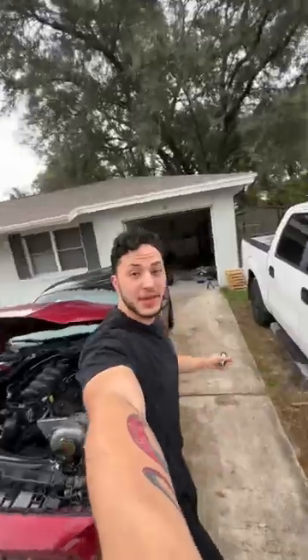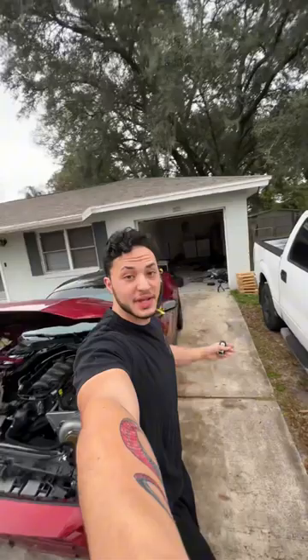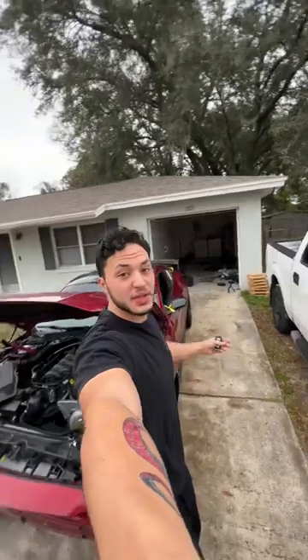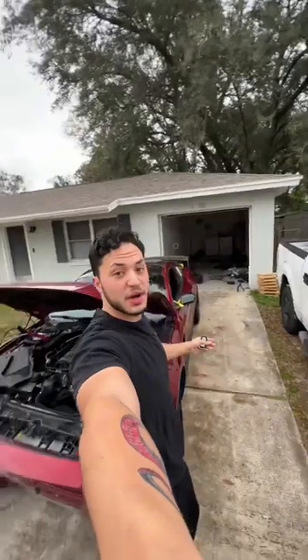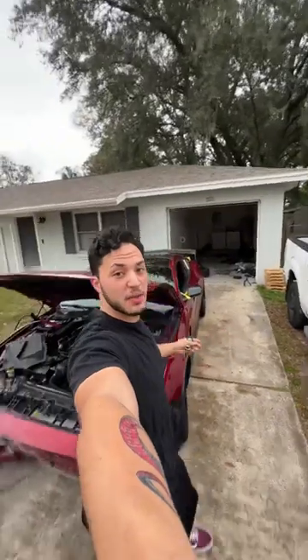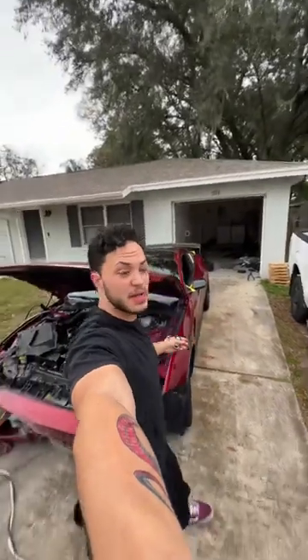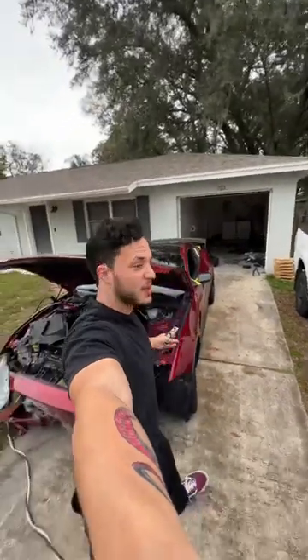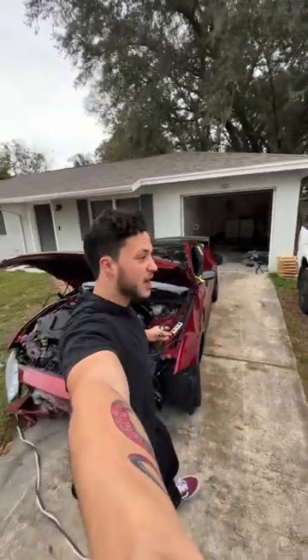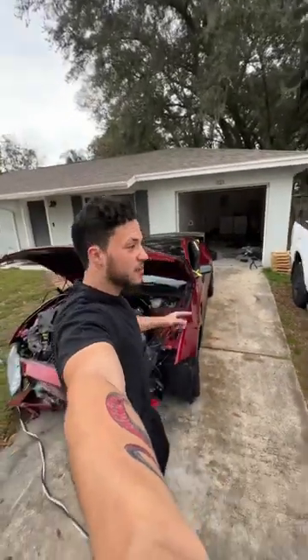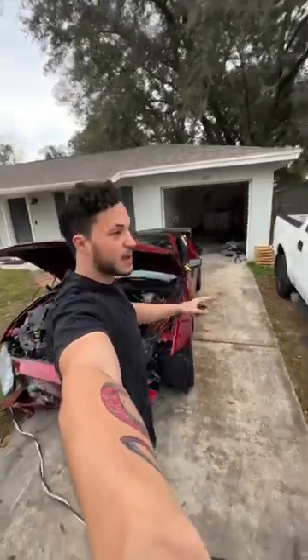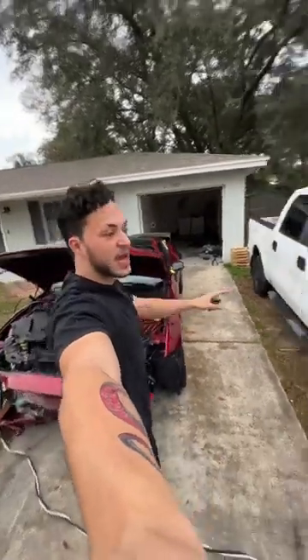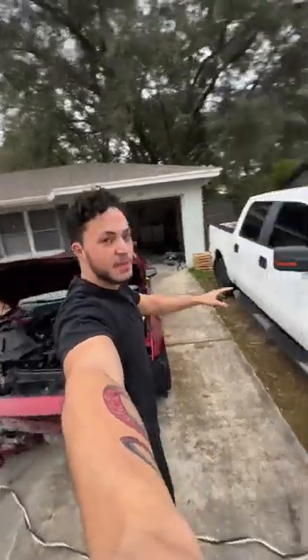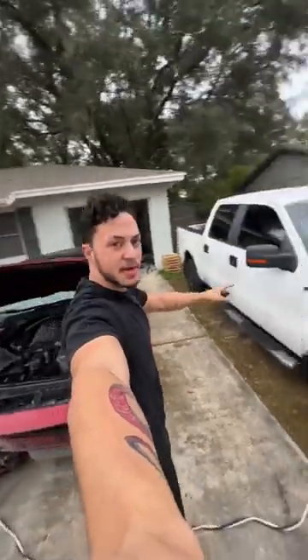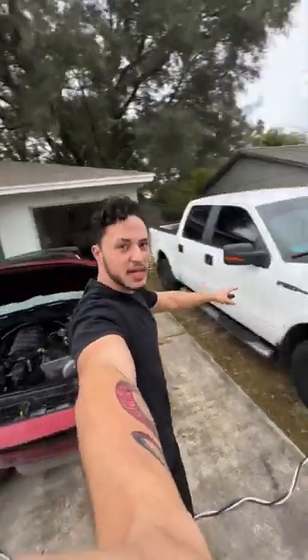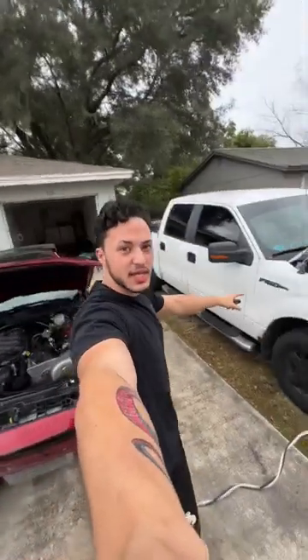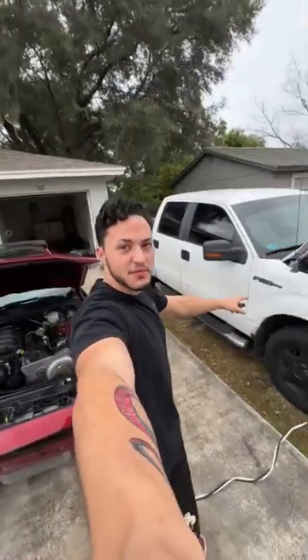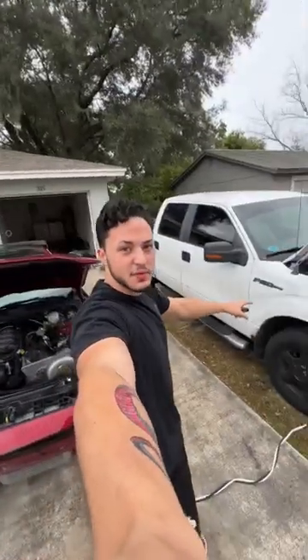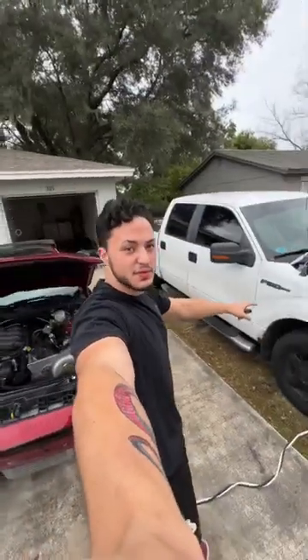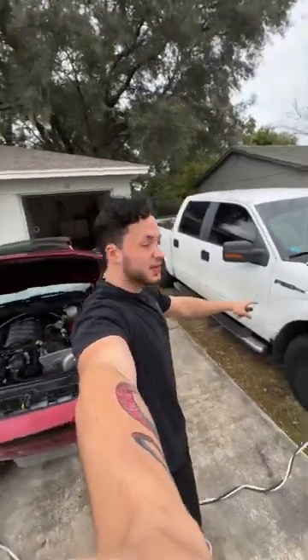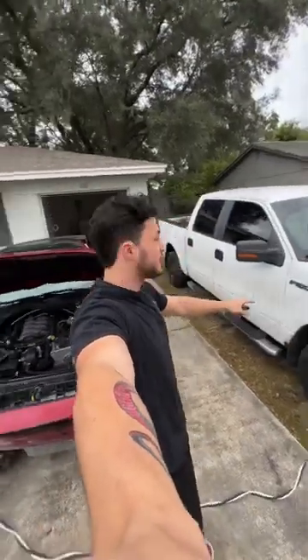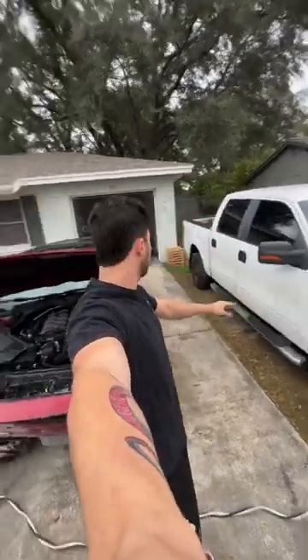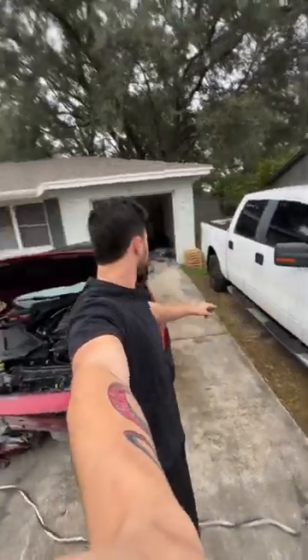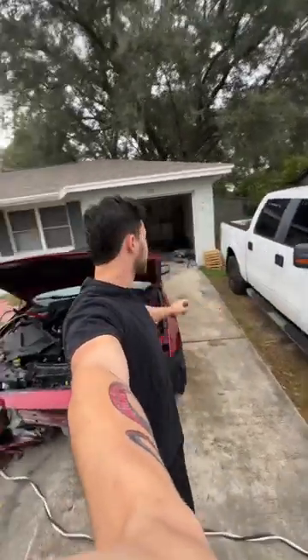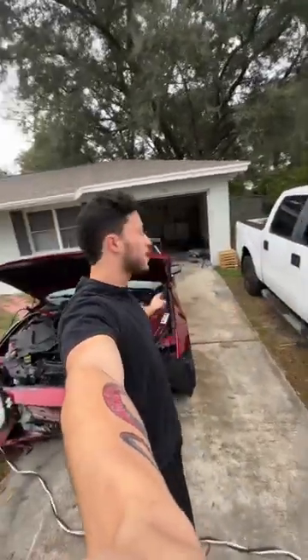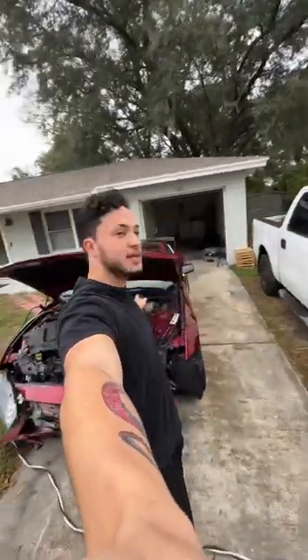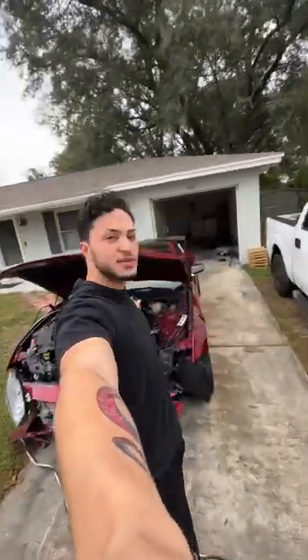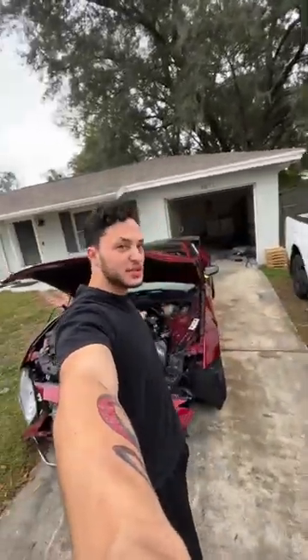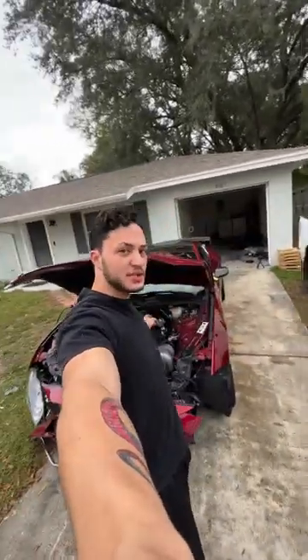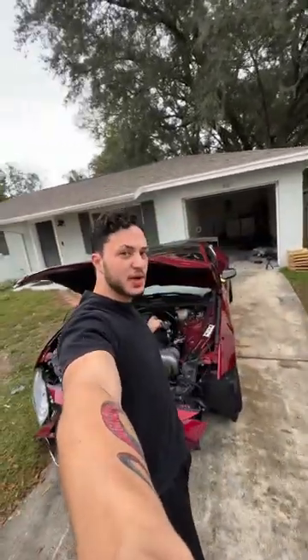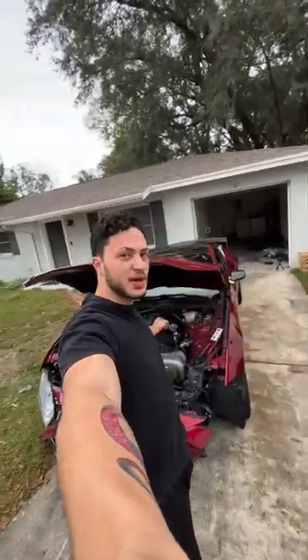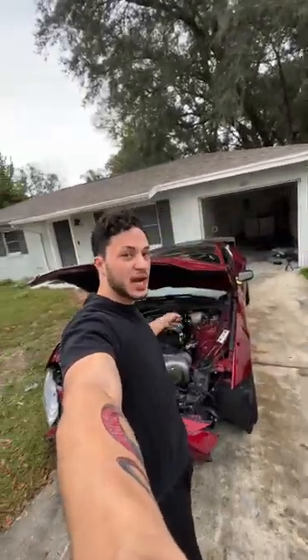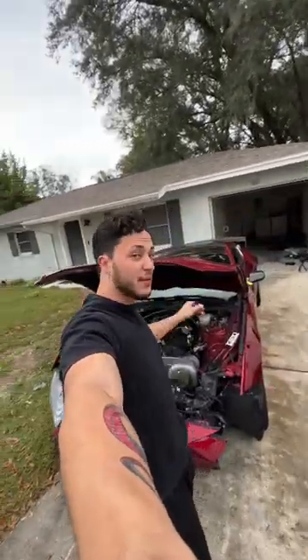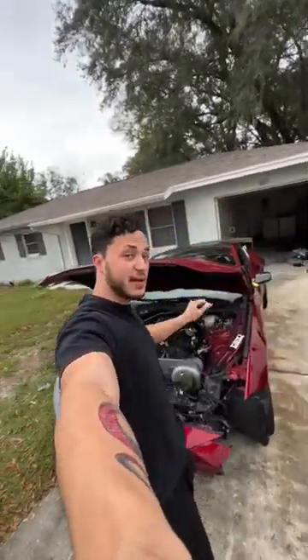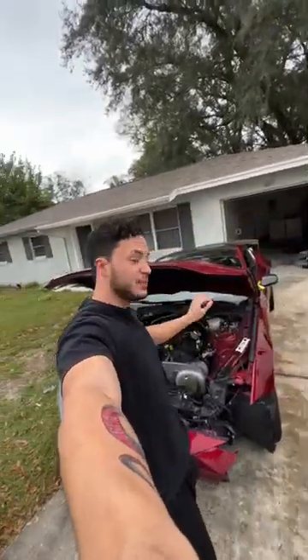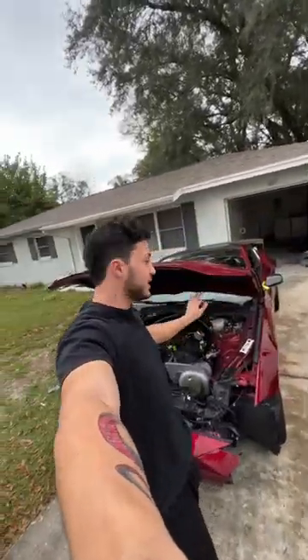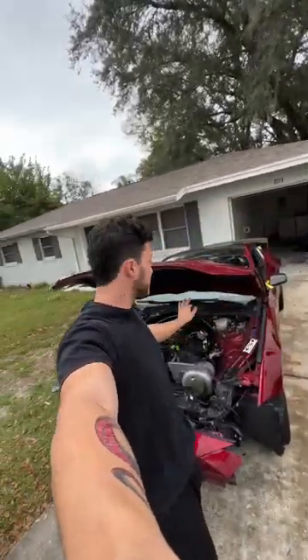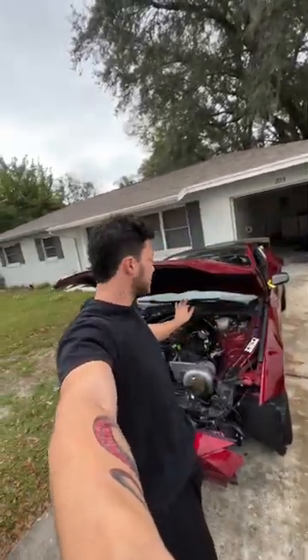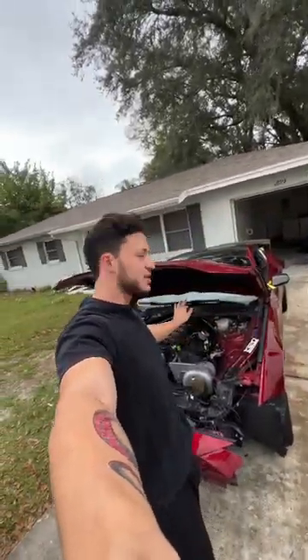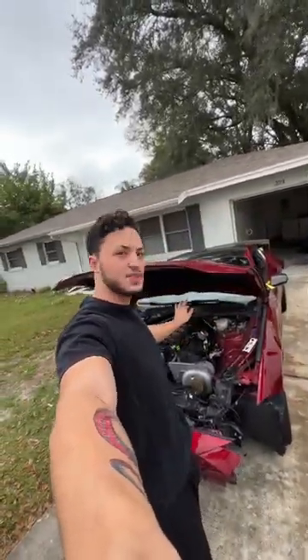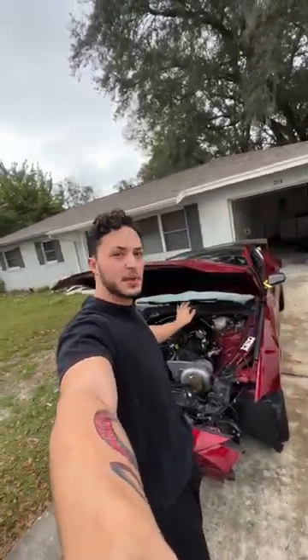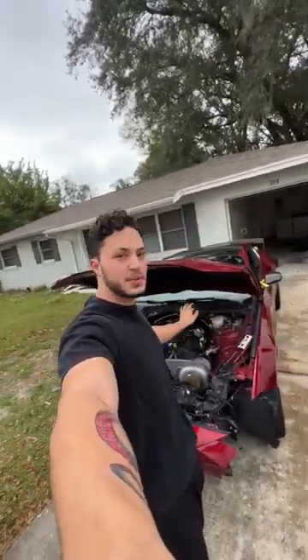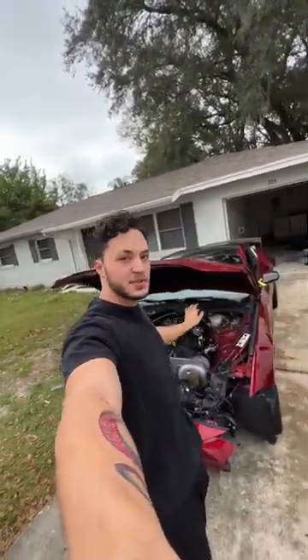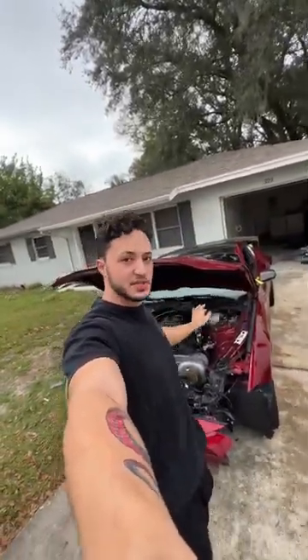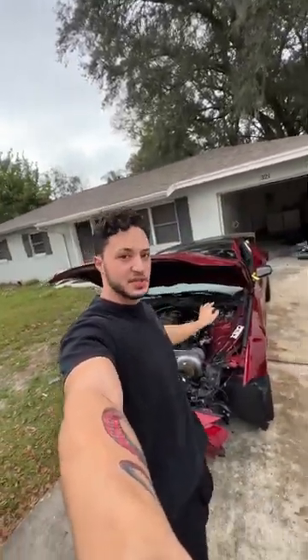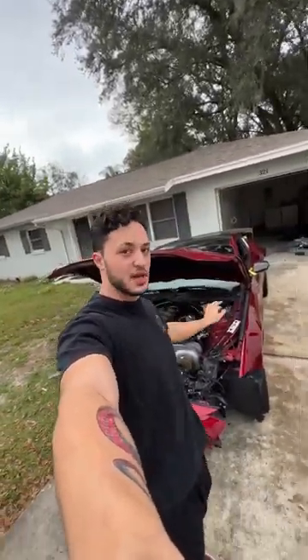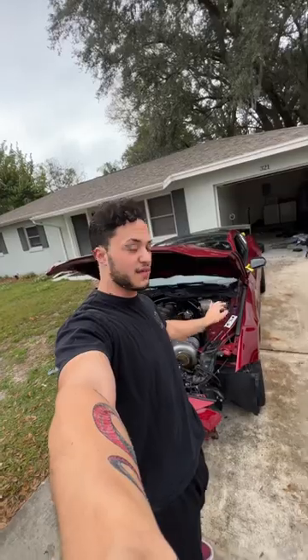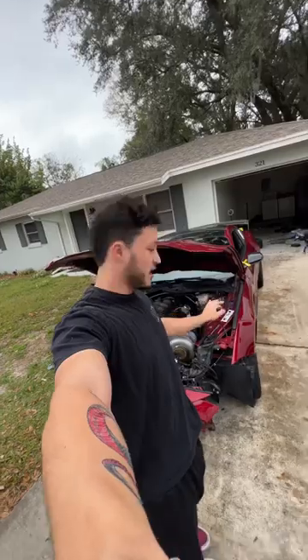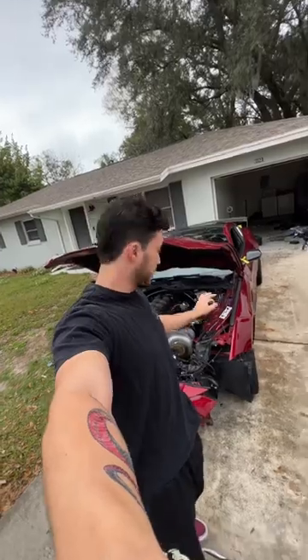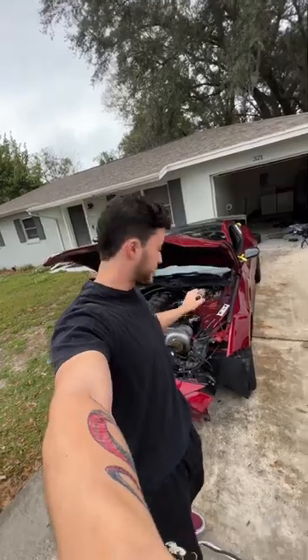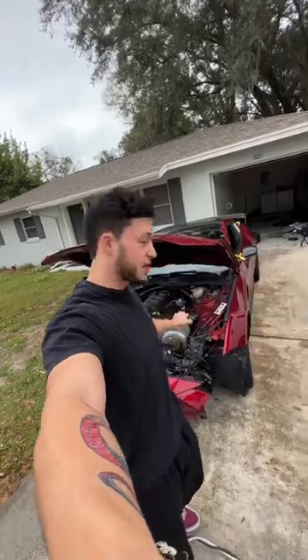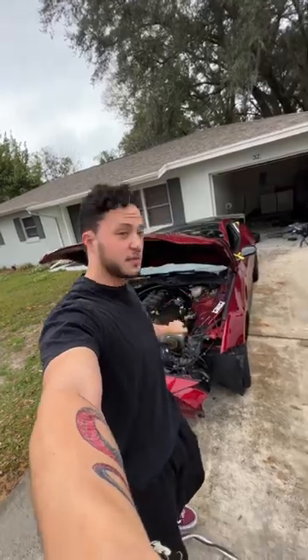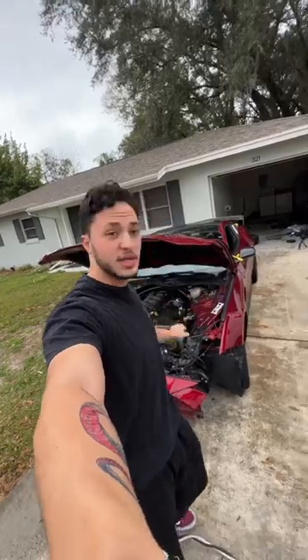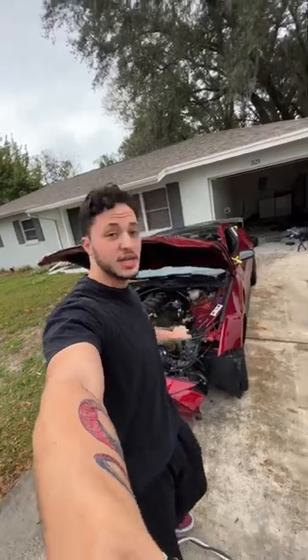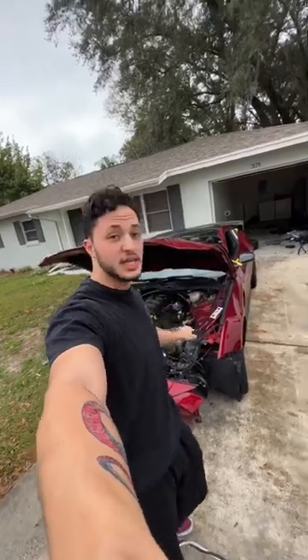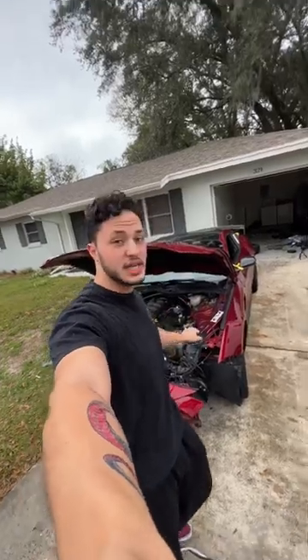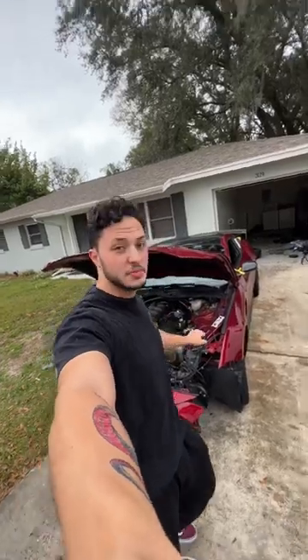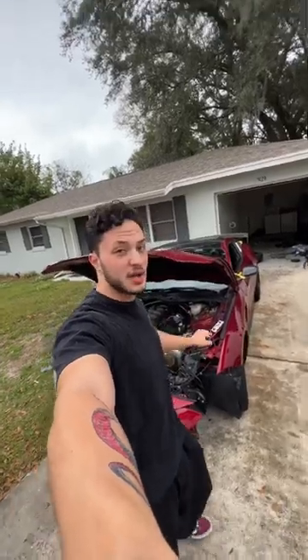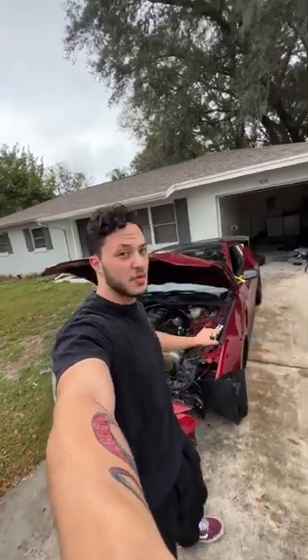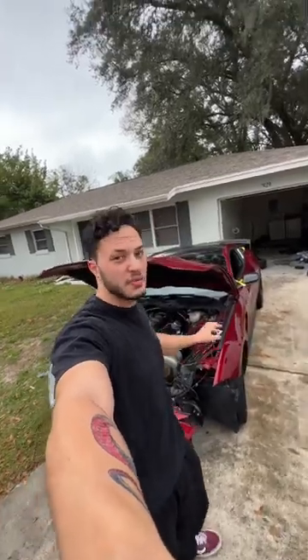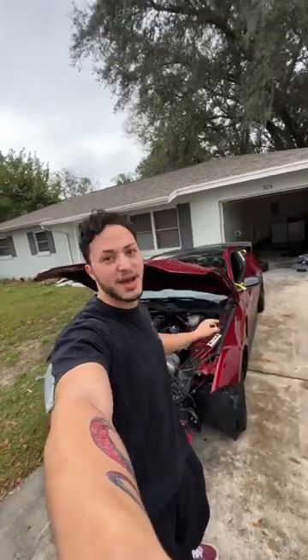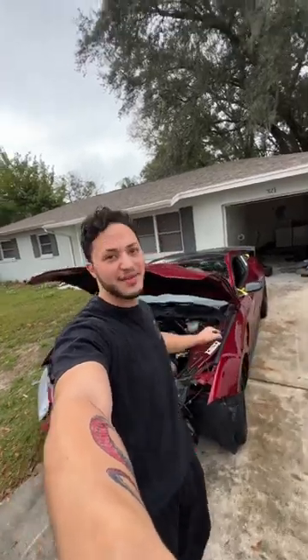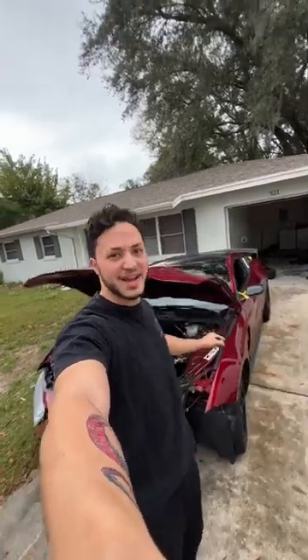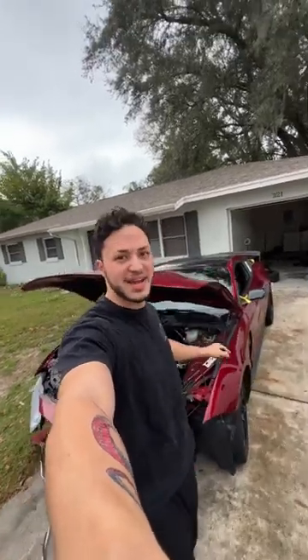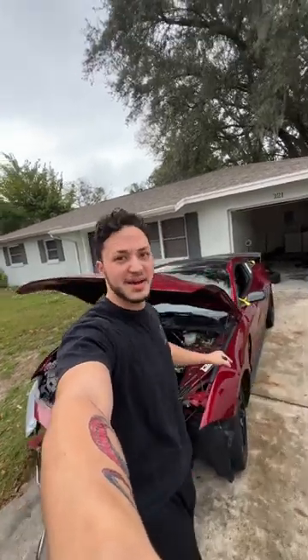We've got the car being powered by my daily F-150. We're going to try to start it — I already redid all the sequences and there shouldn't be any leaks, but we're about to find out.